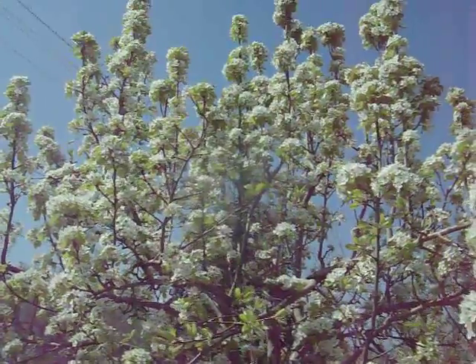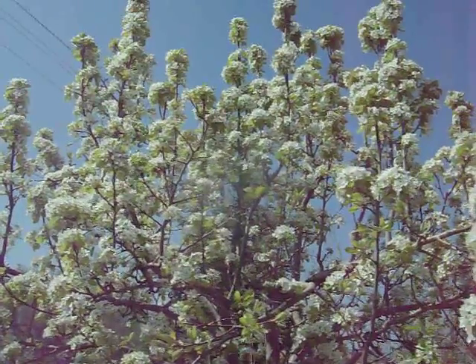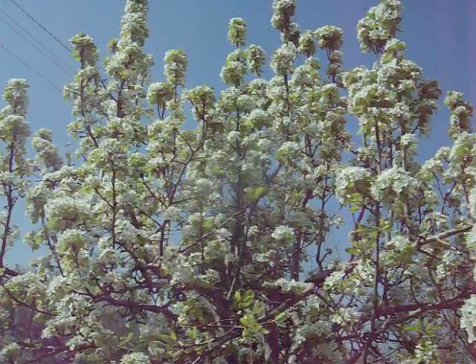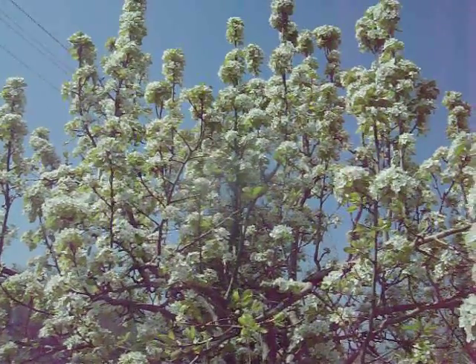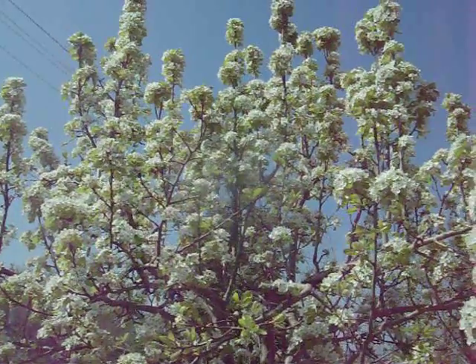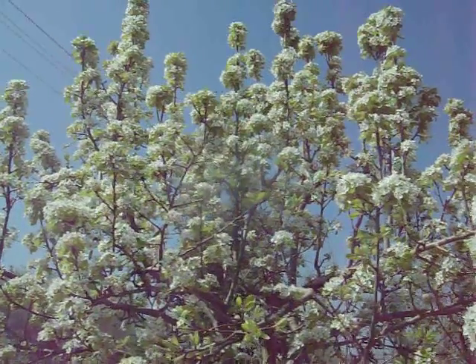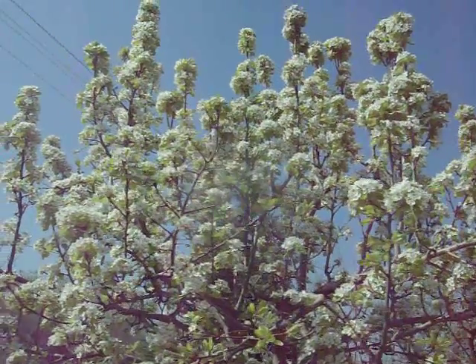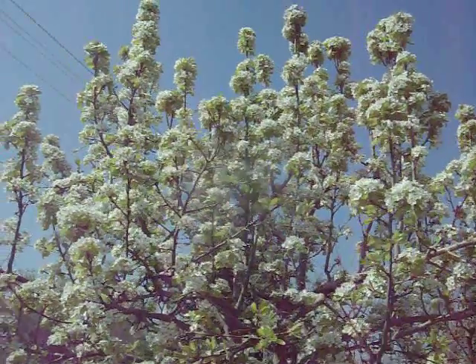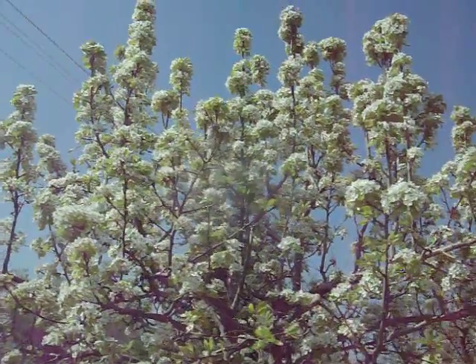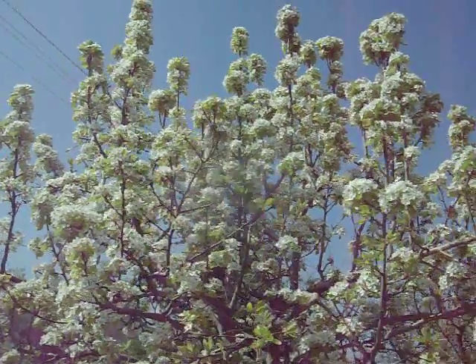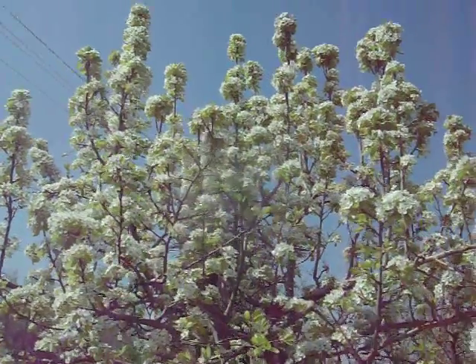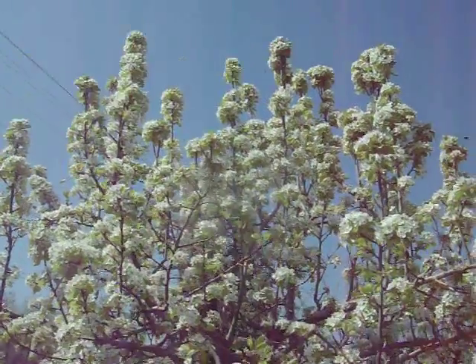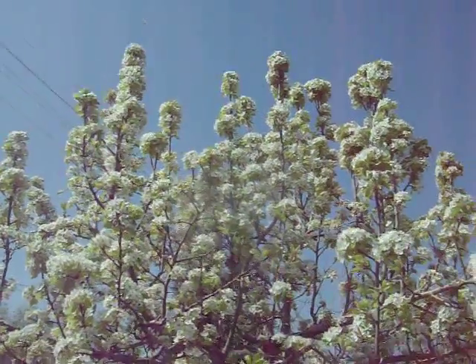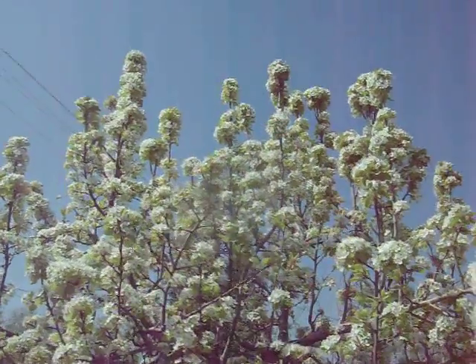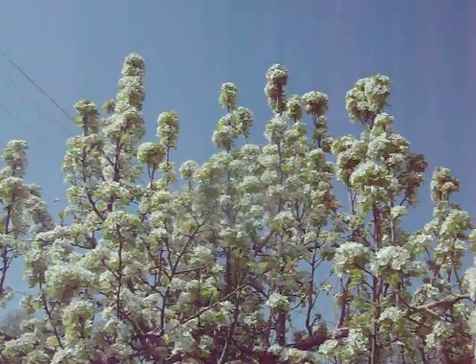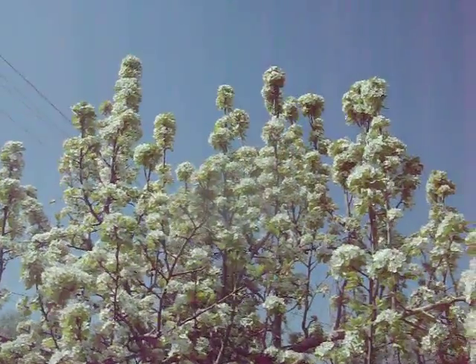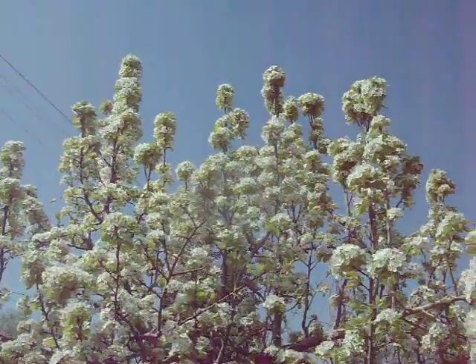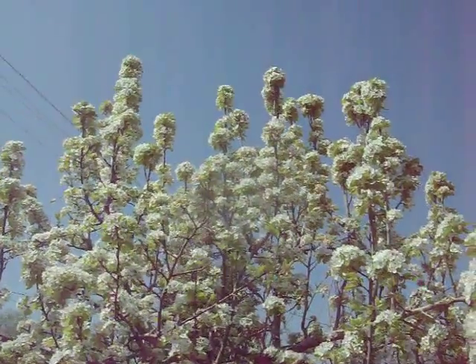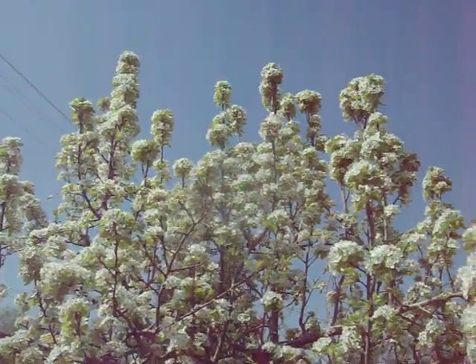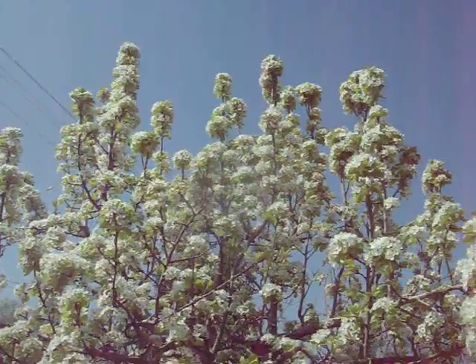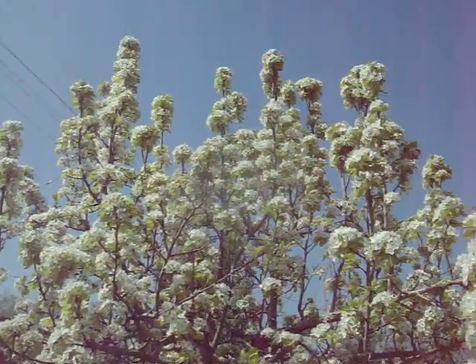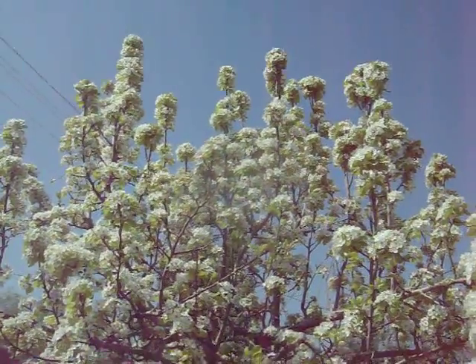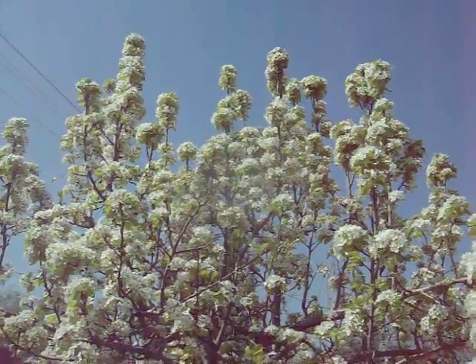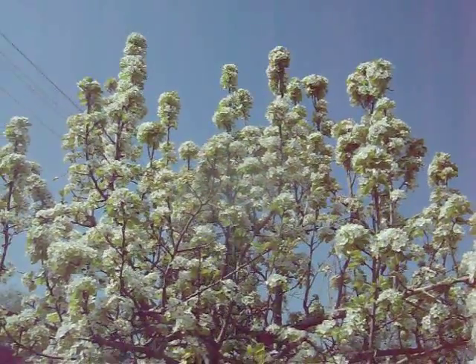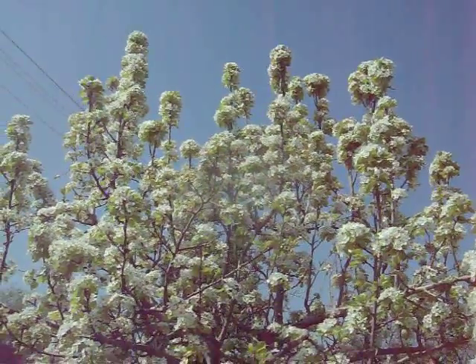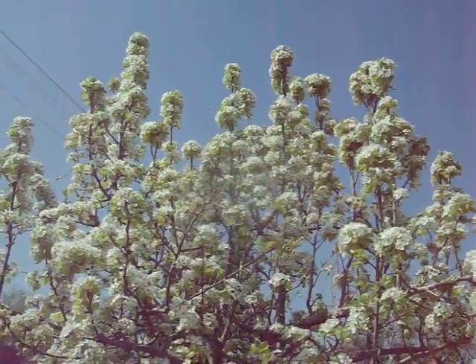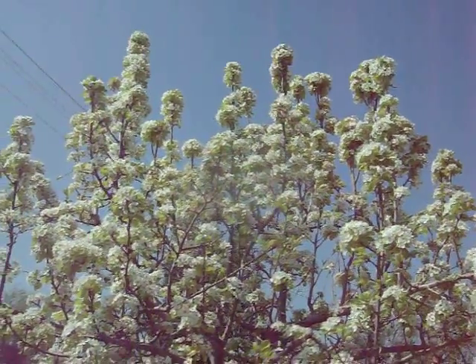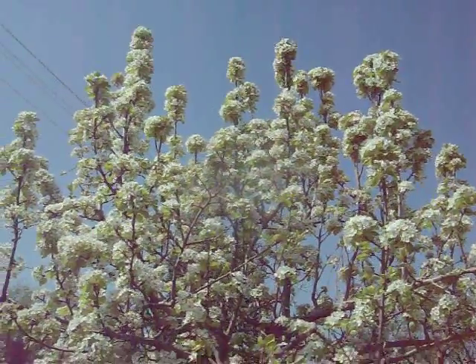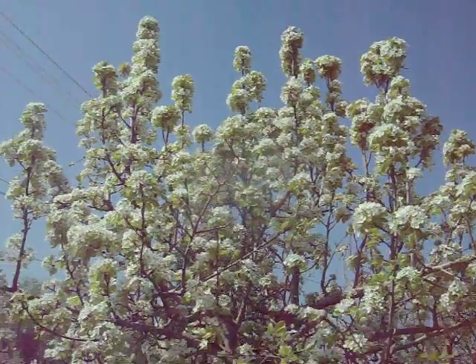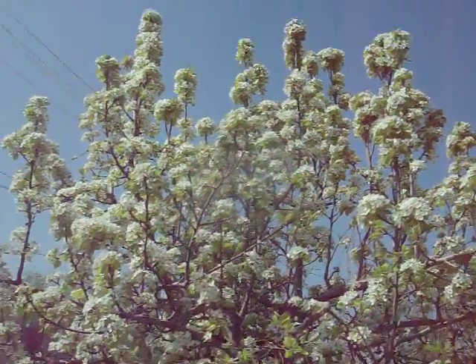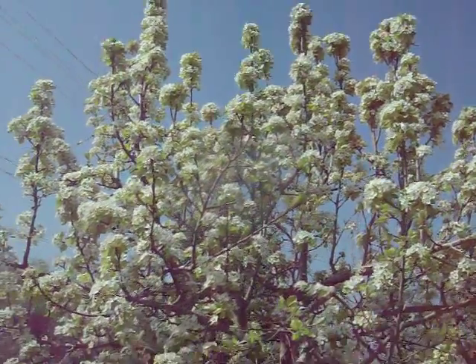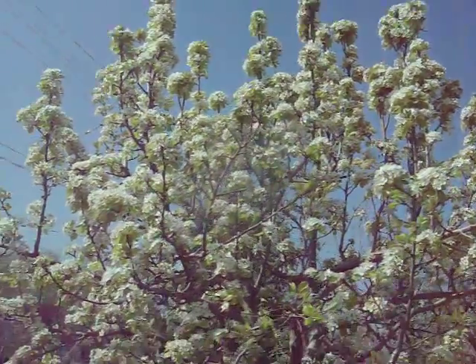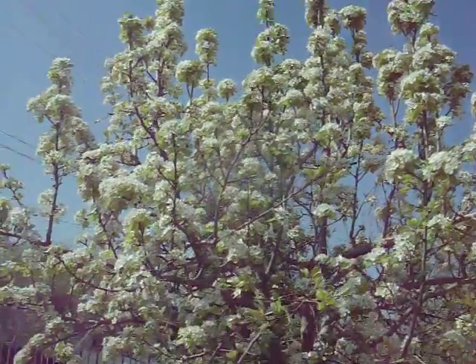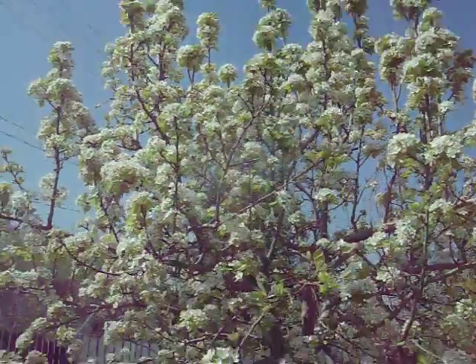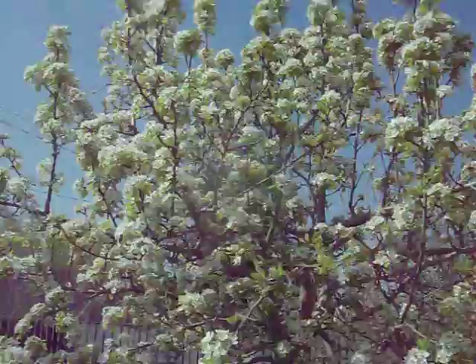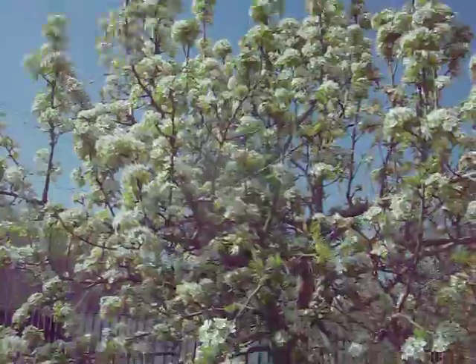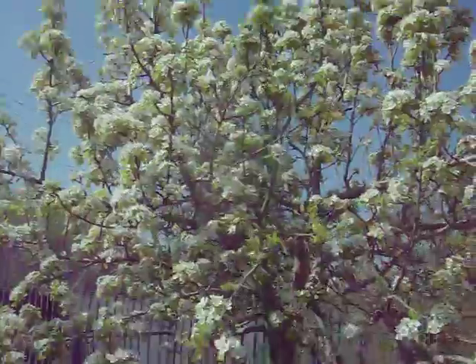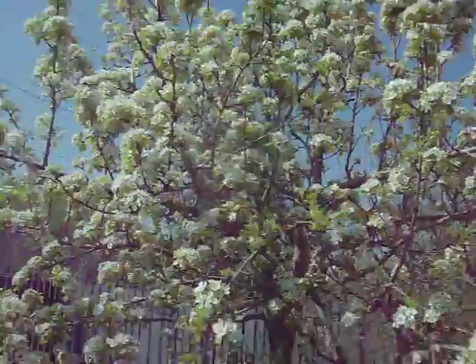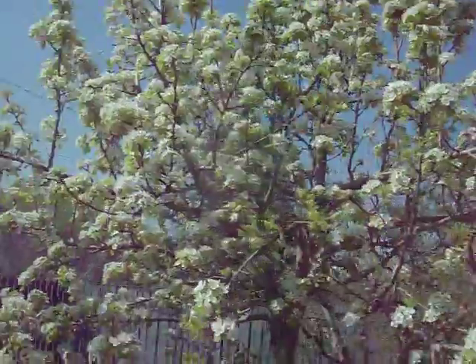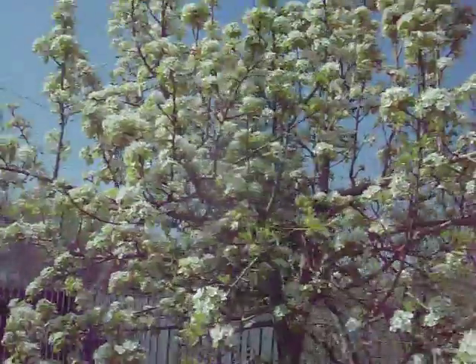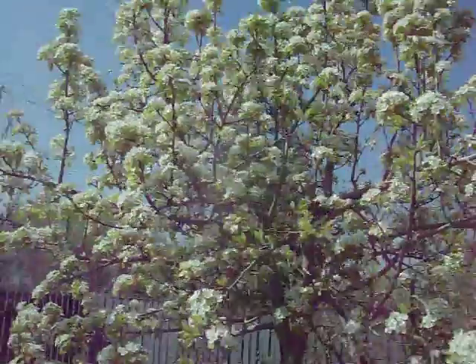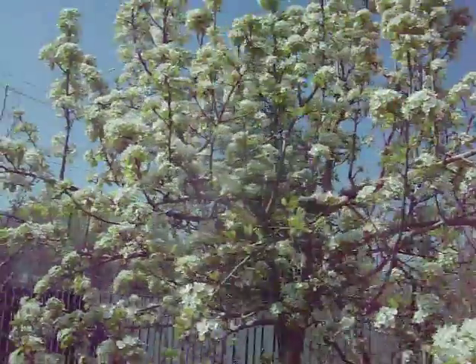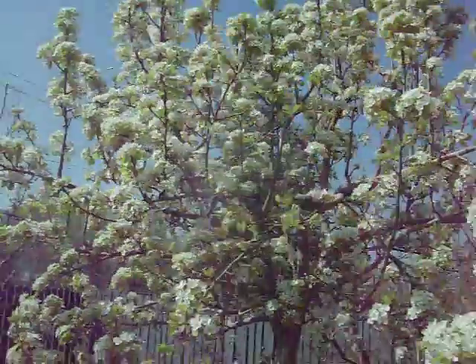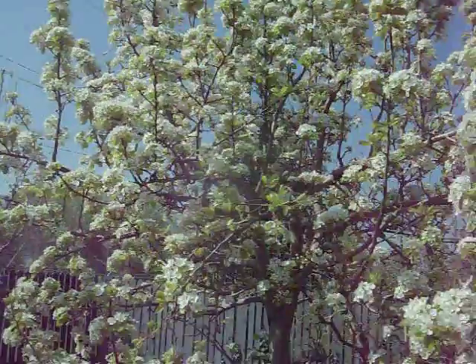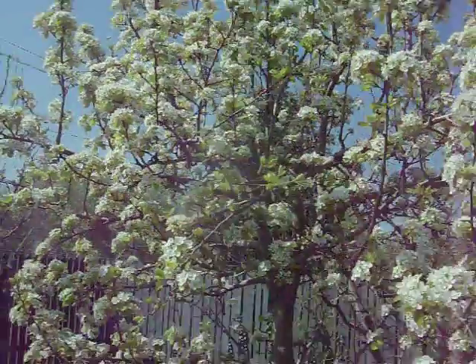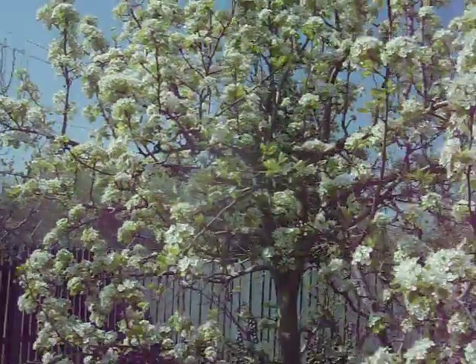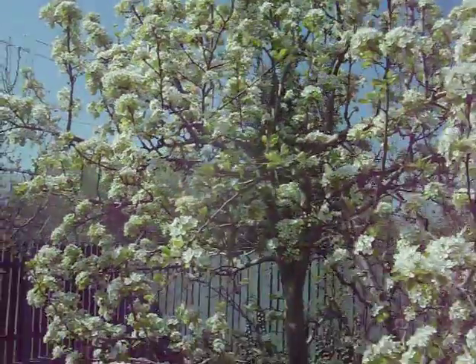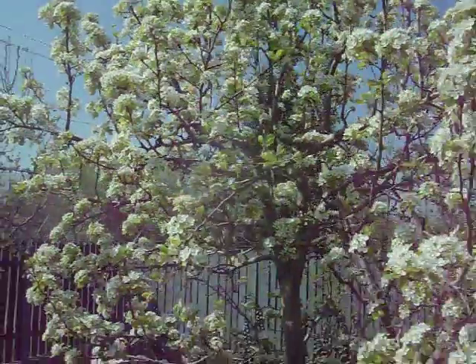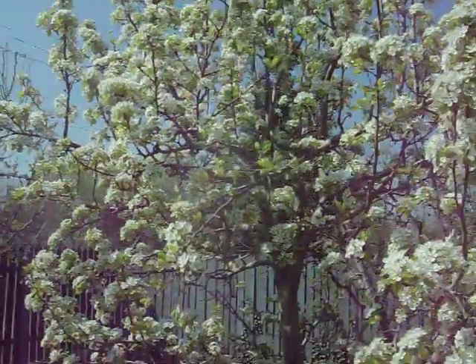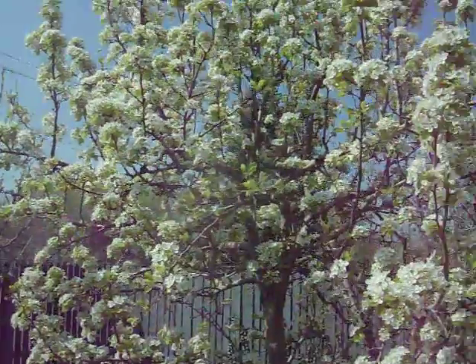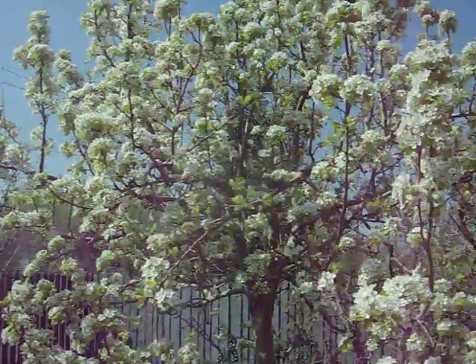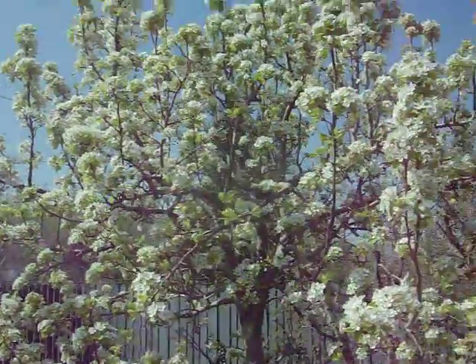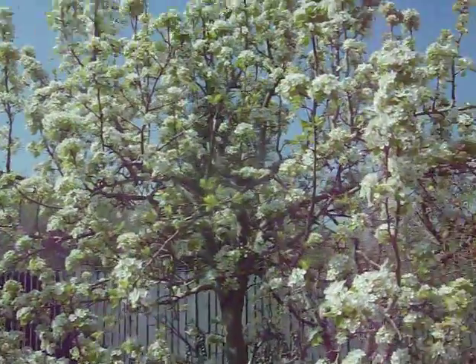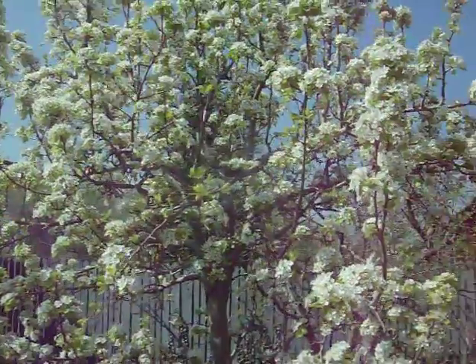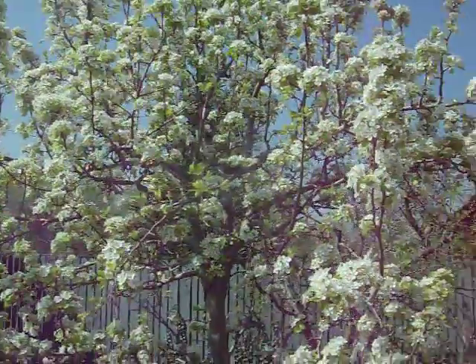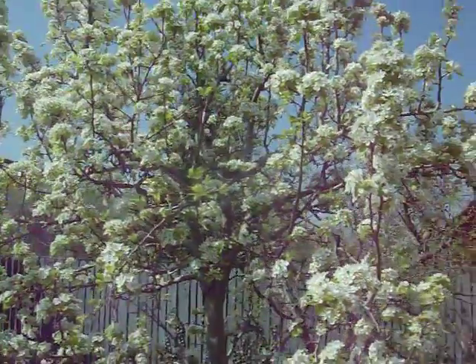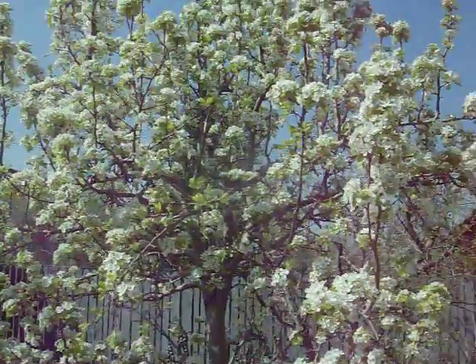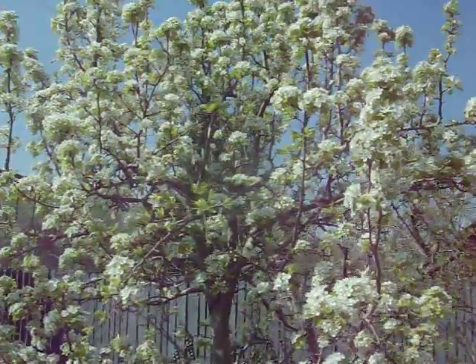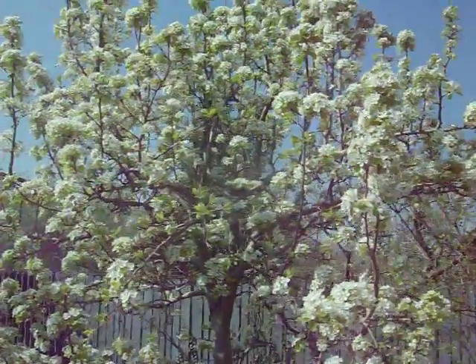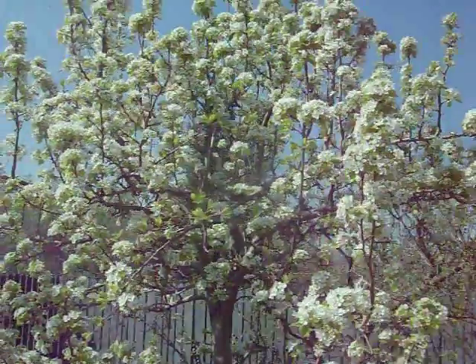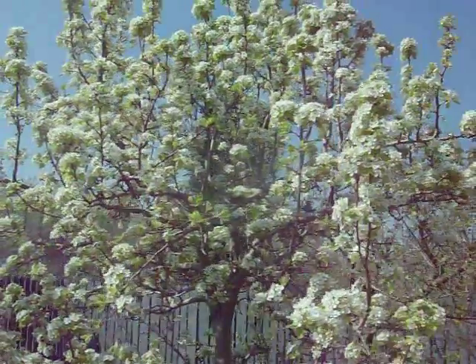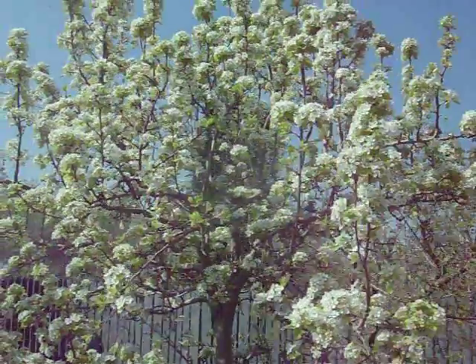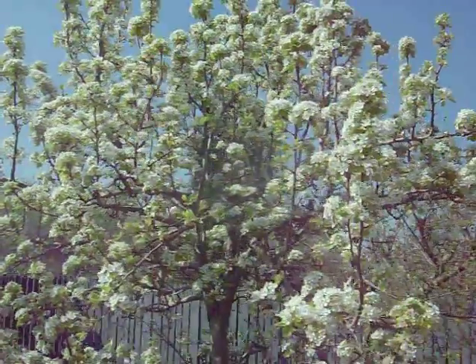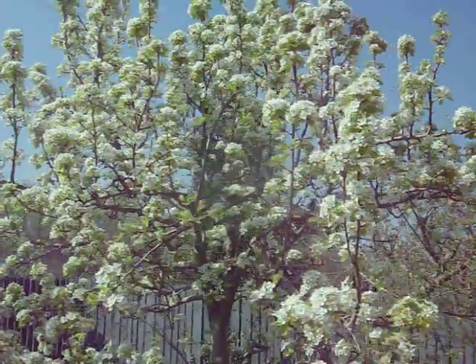I forget how many pear trees we have — five or six. This one is in the front yard.